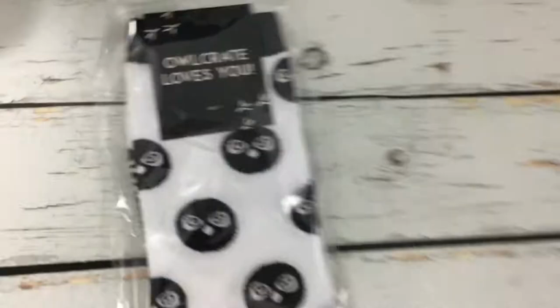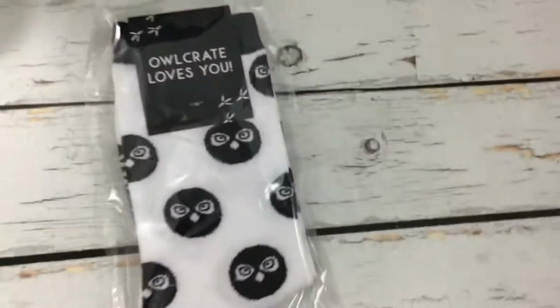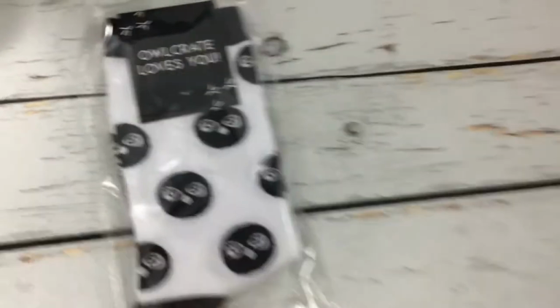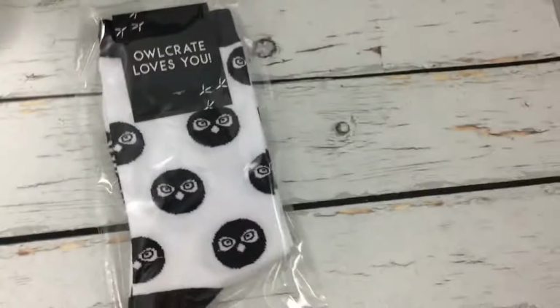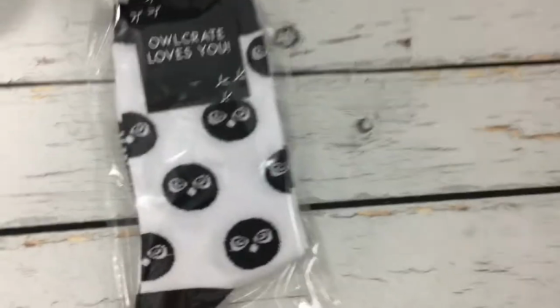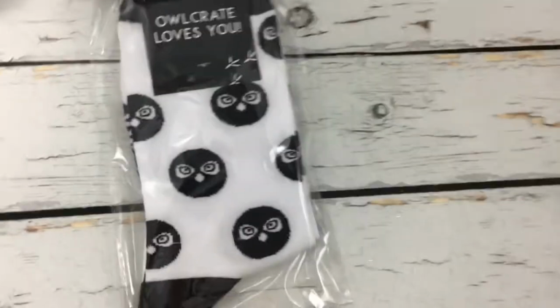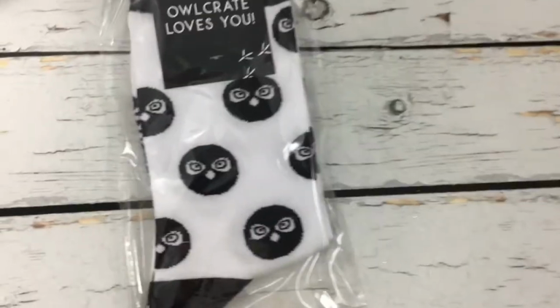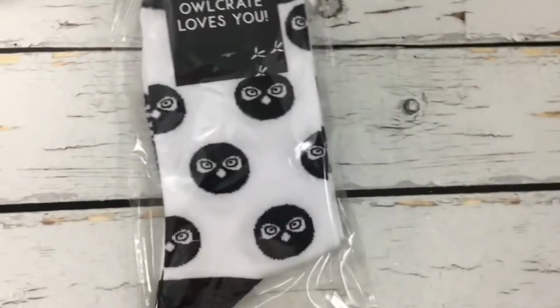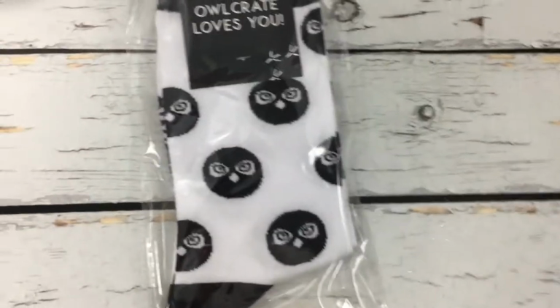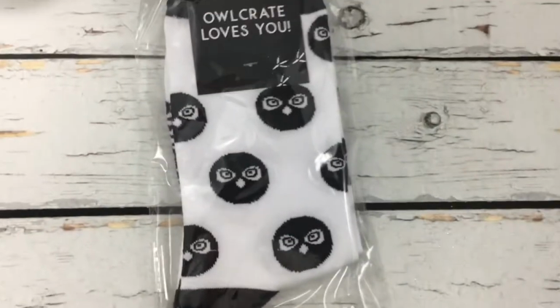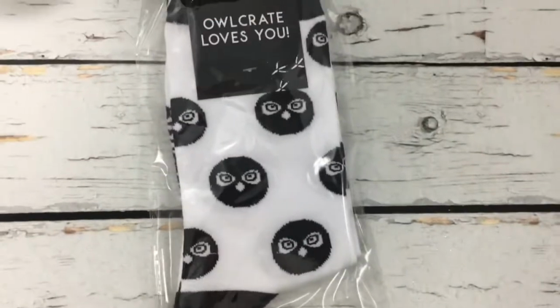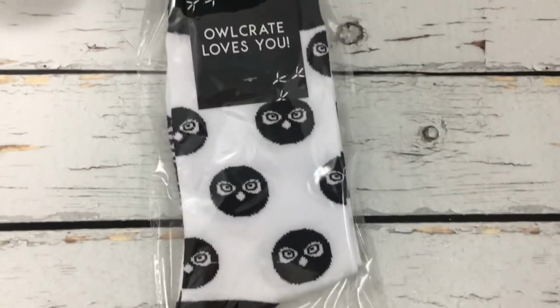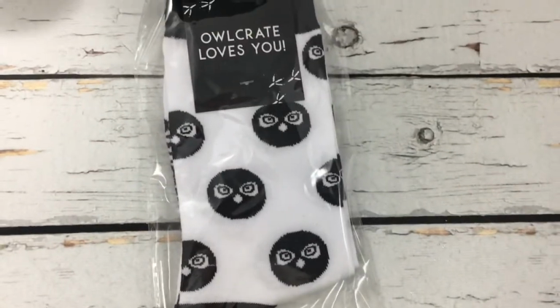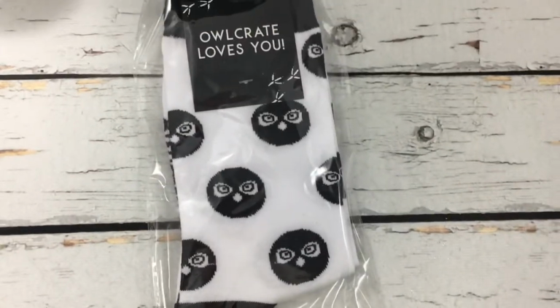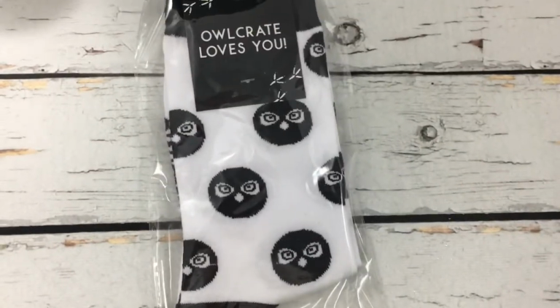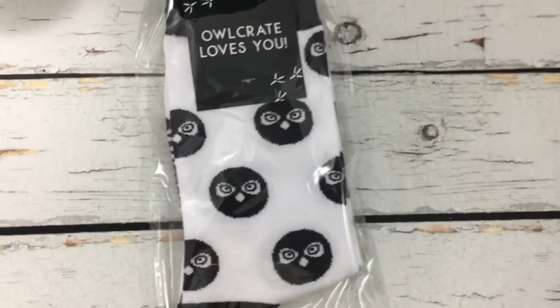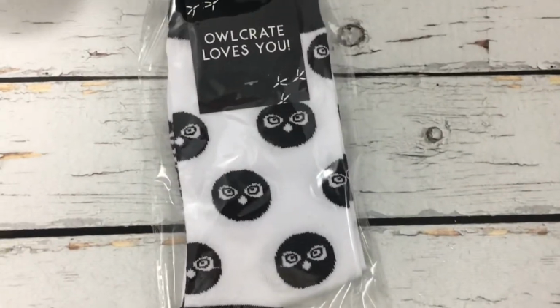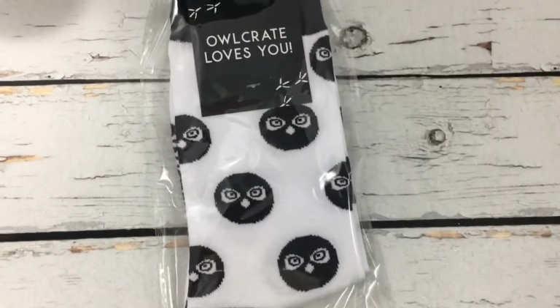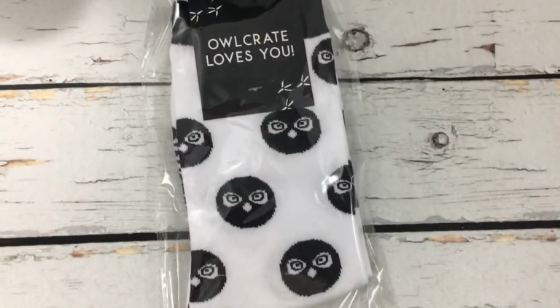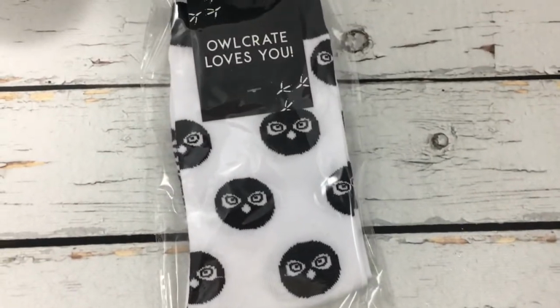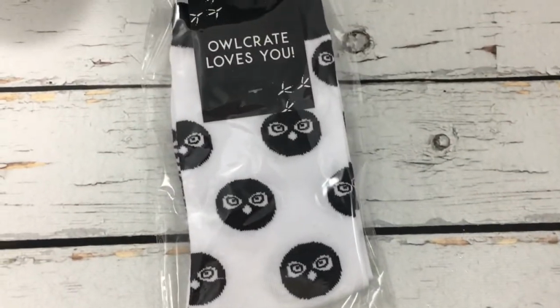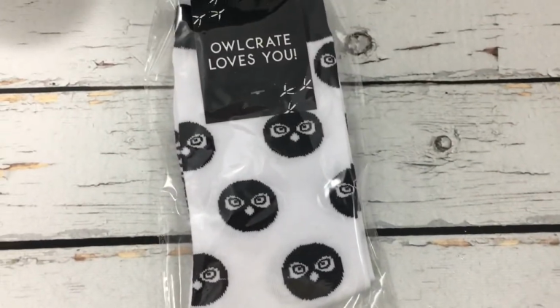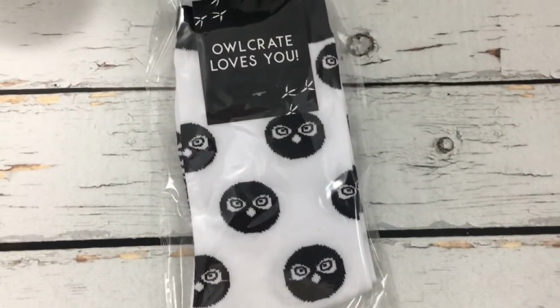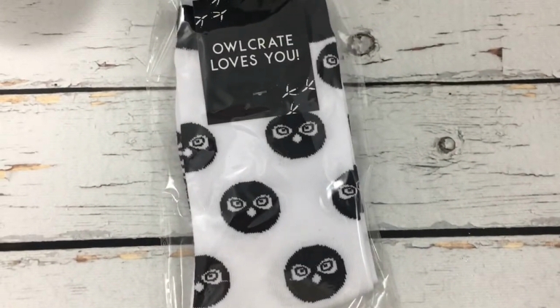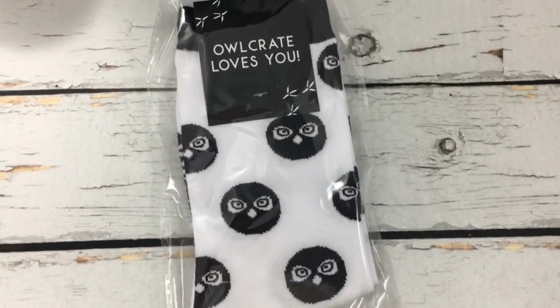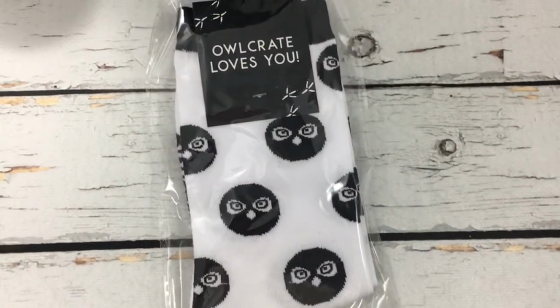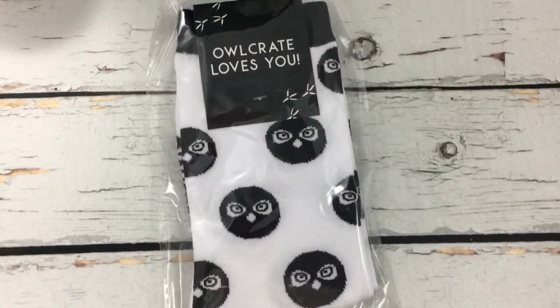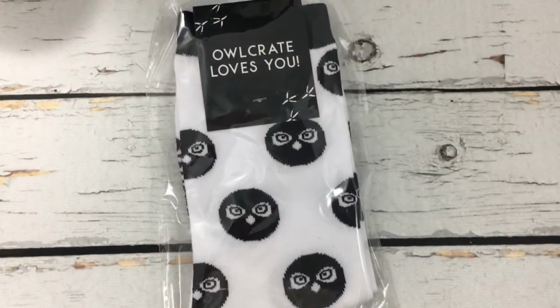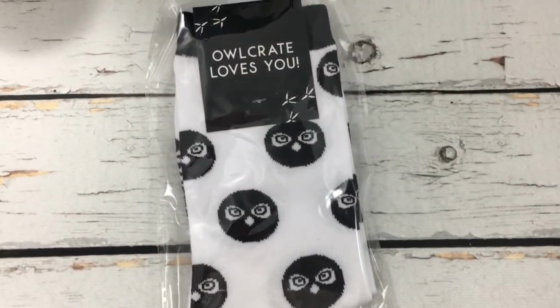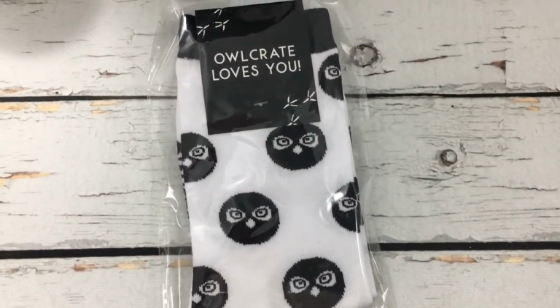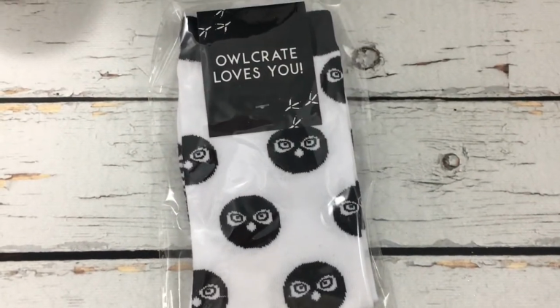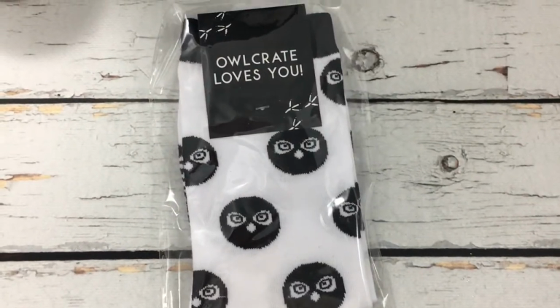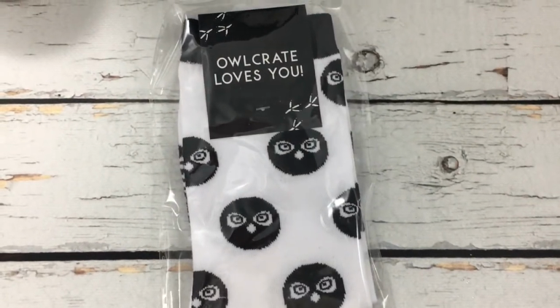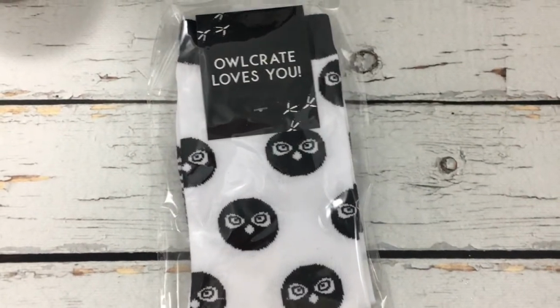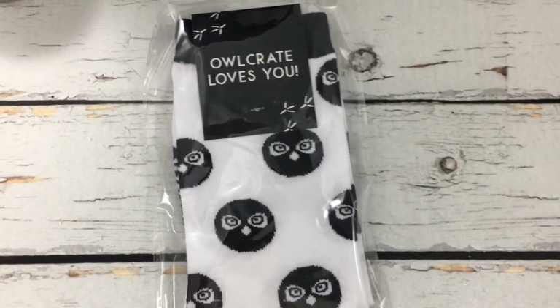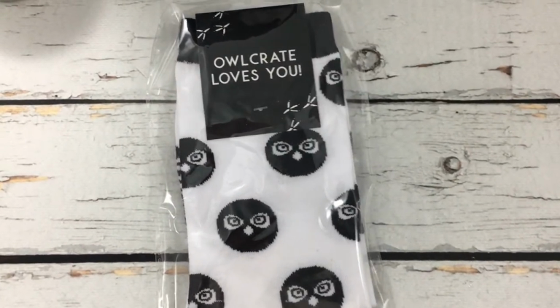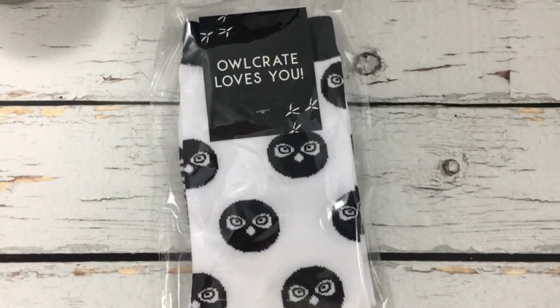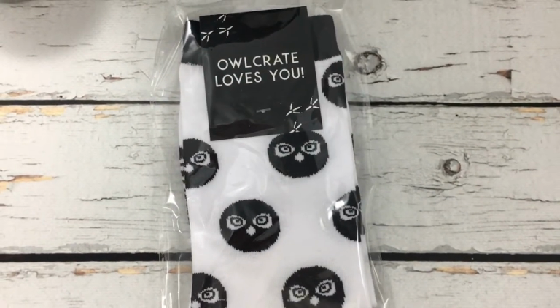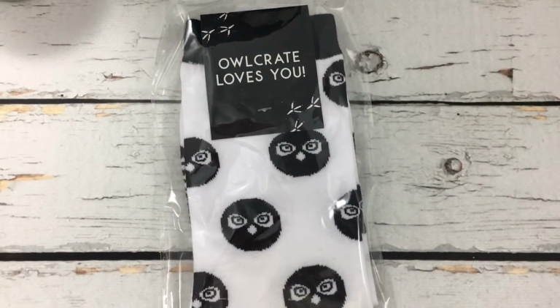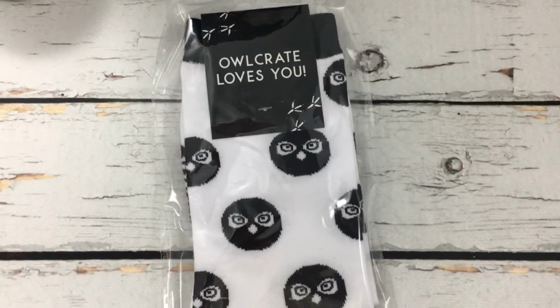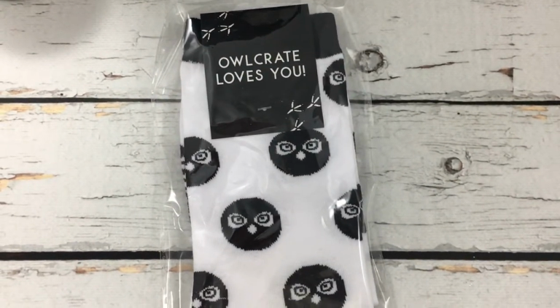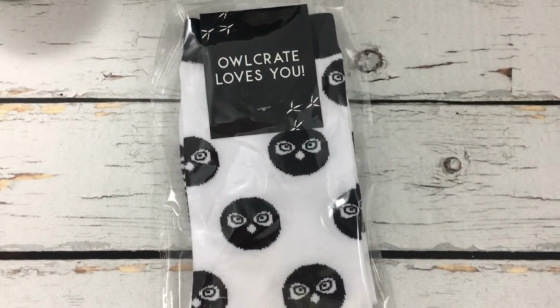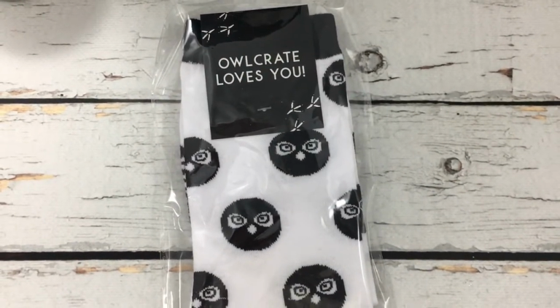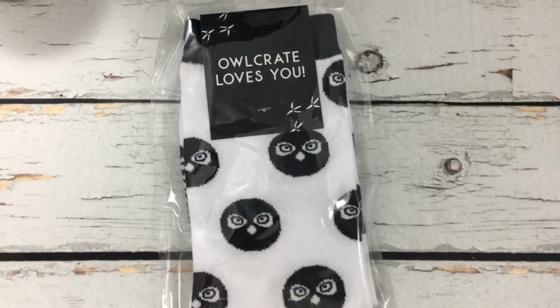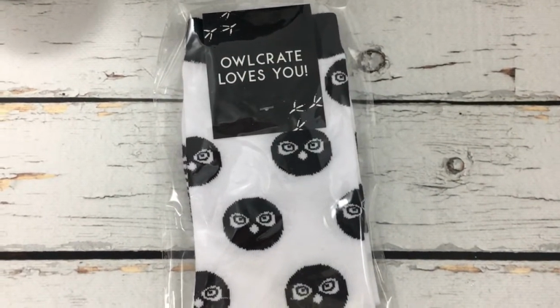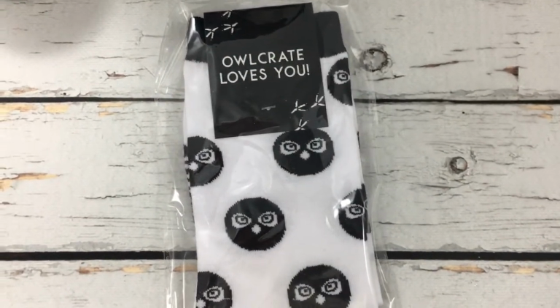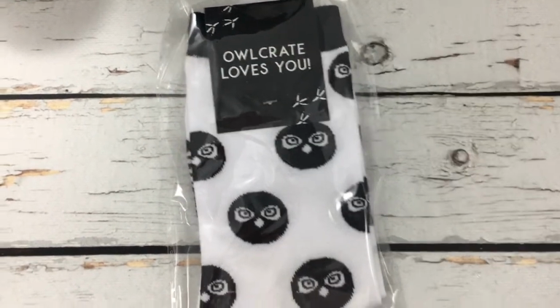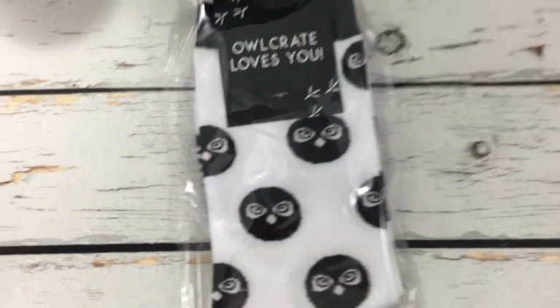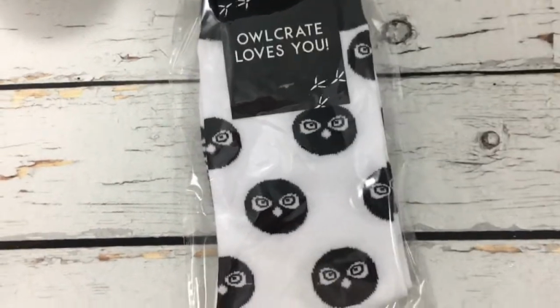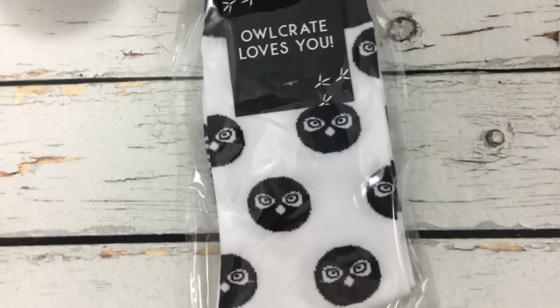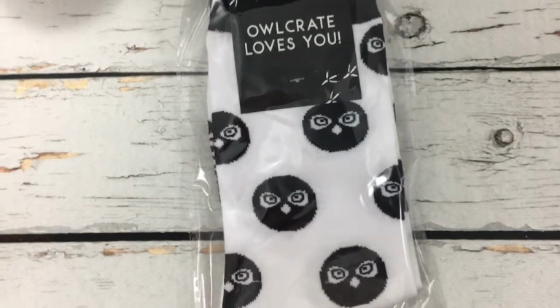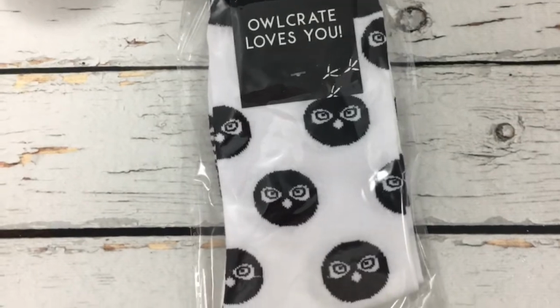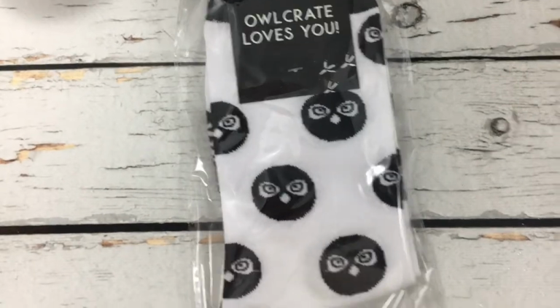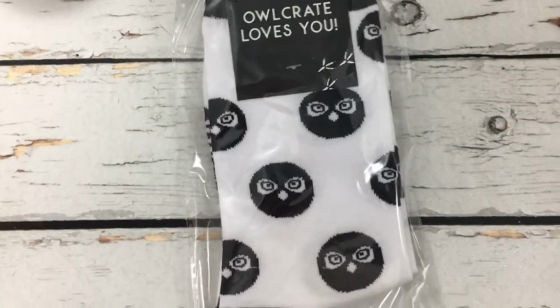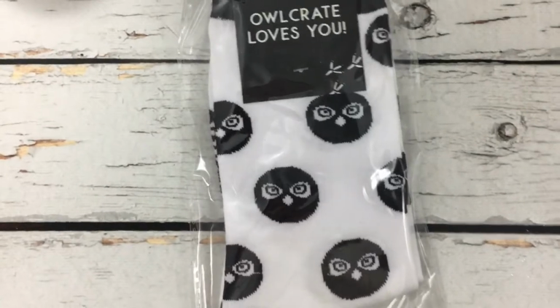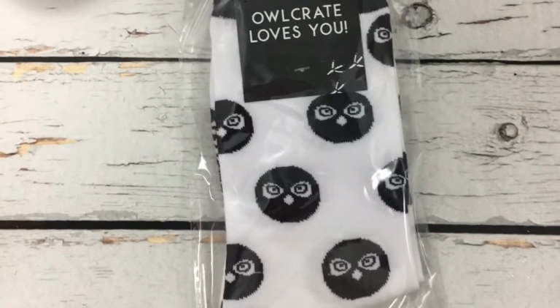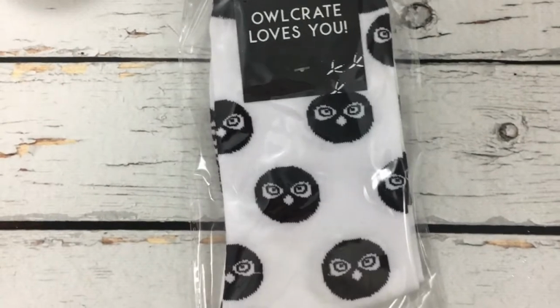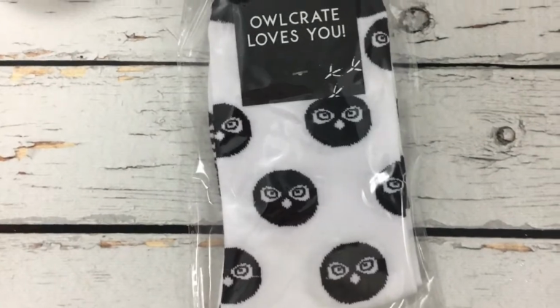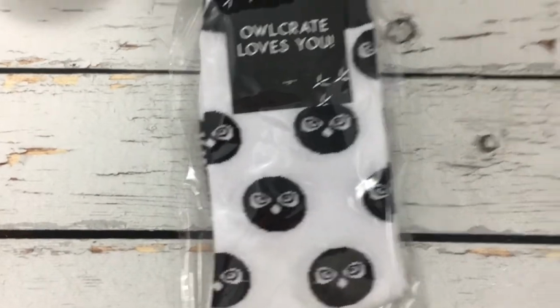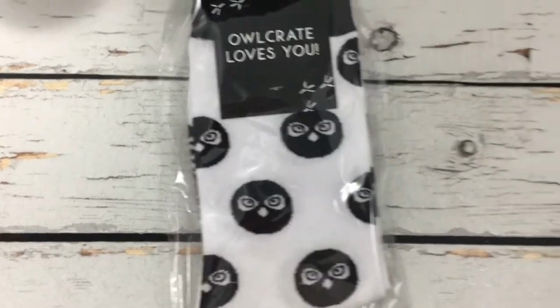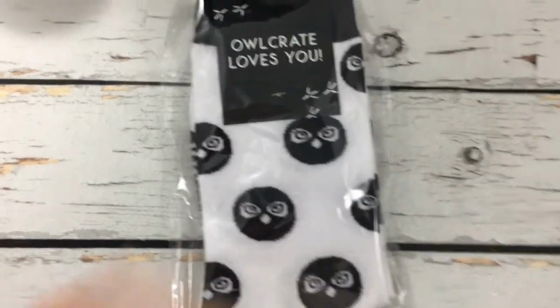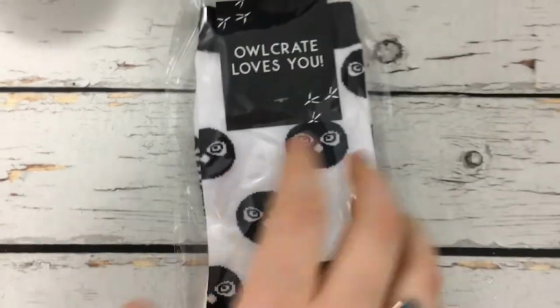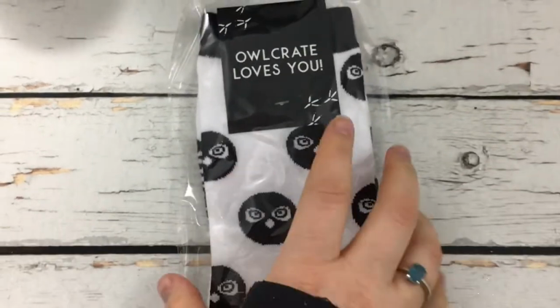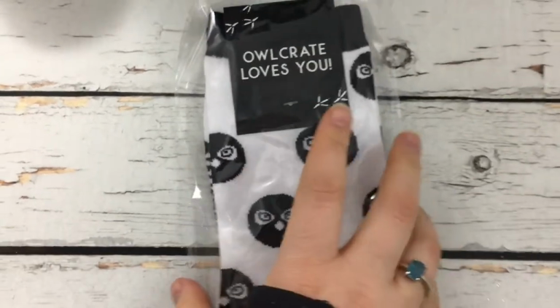We have some Owlcrate socks, because this is their 5th anniversary box. They're really cute.